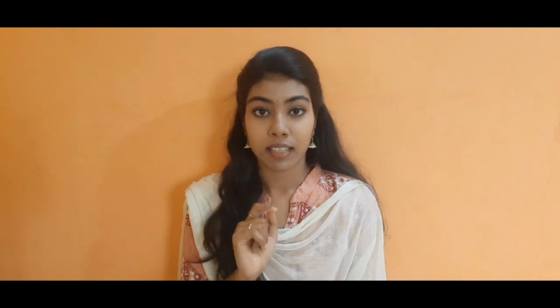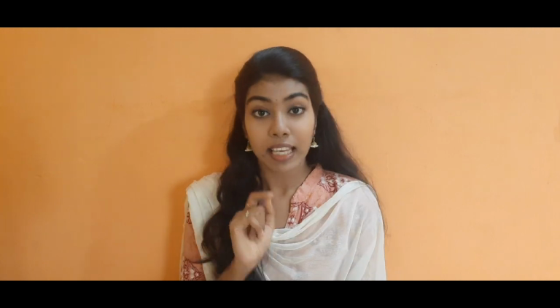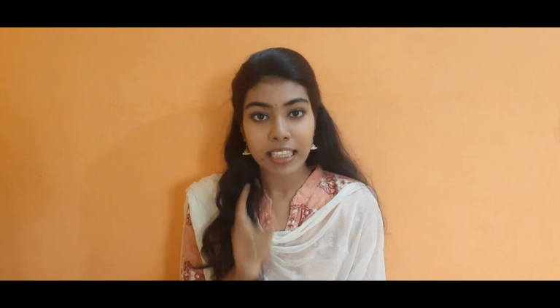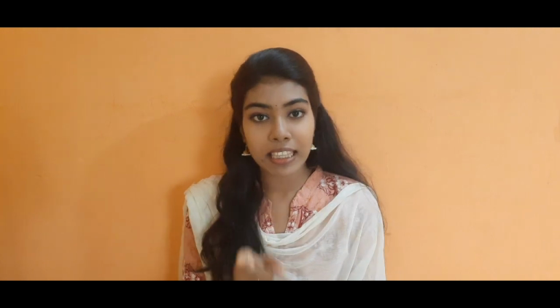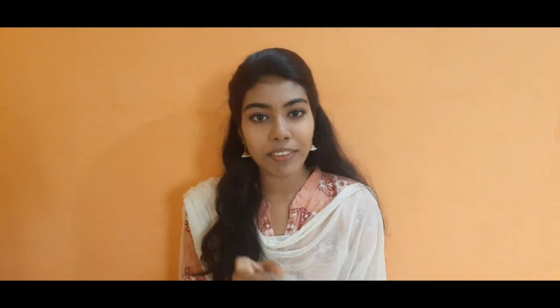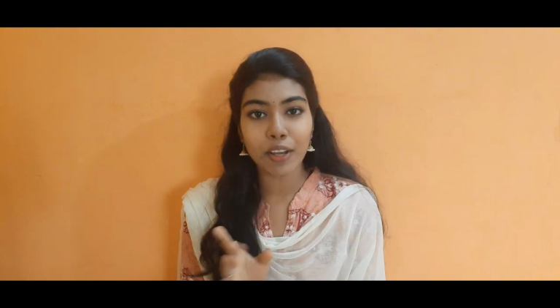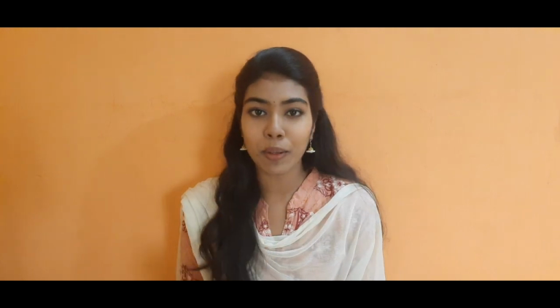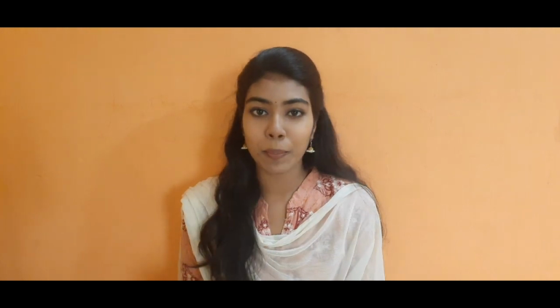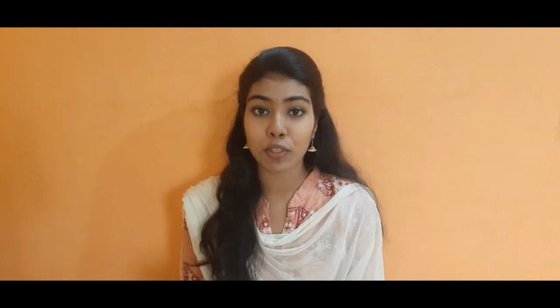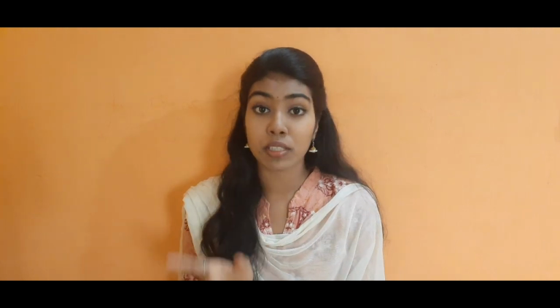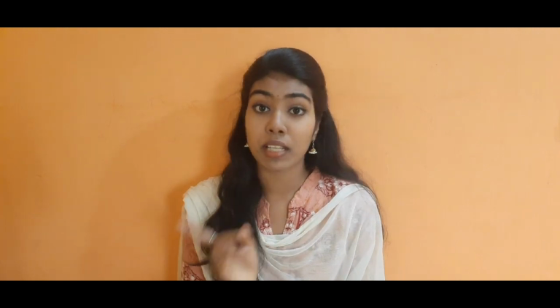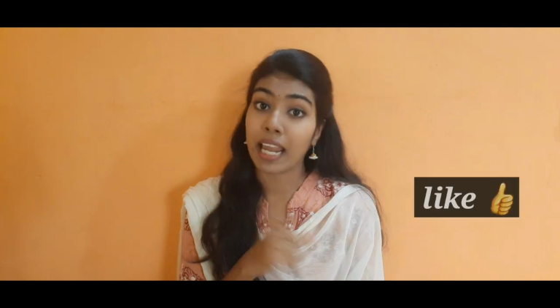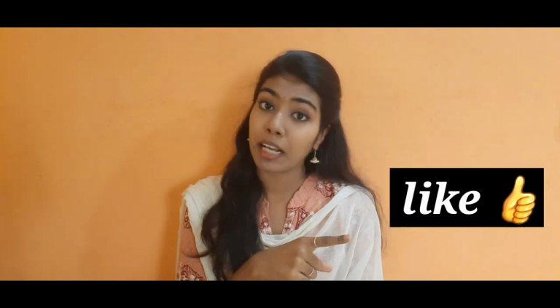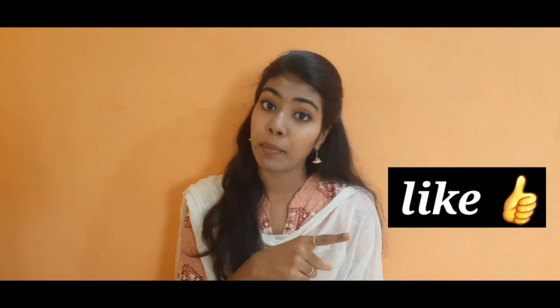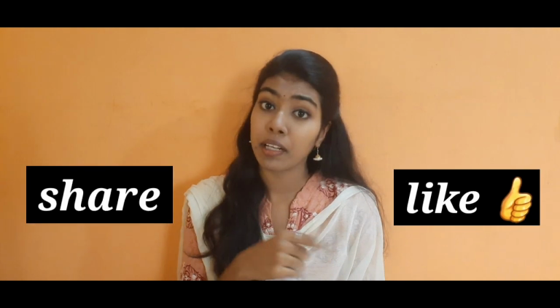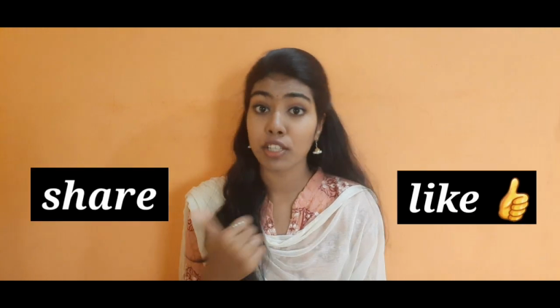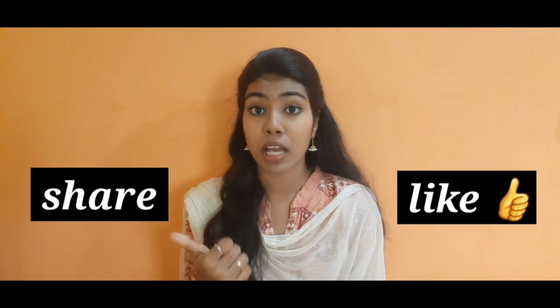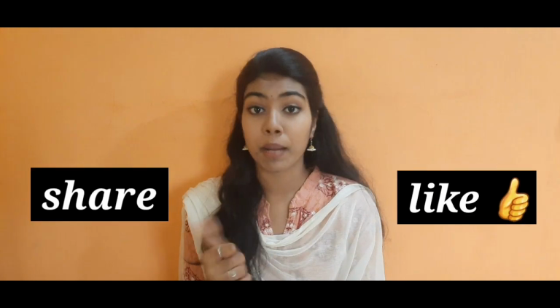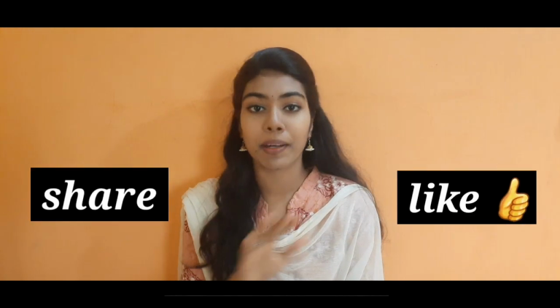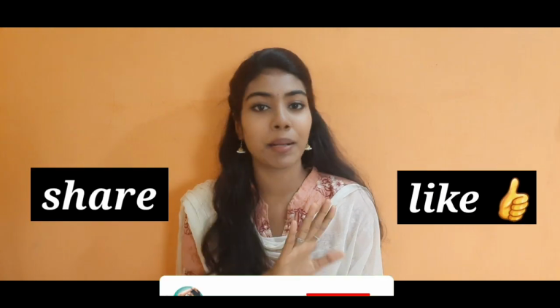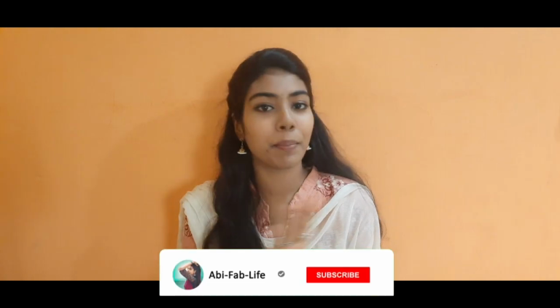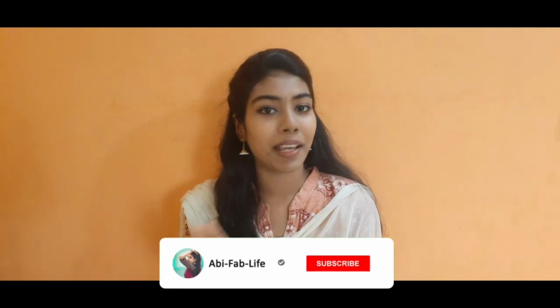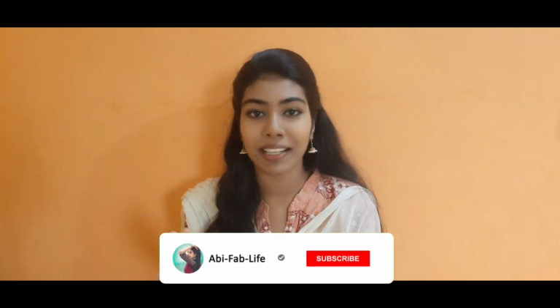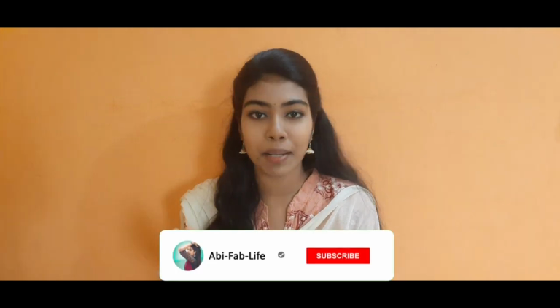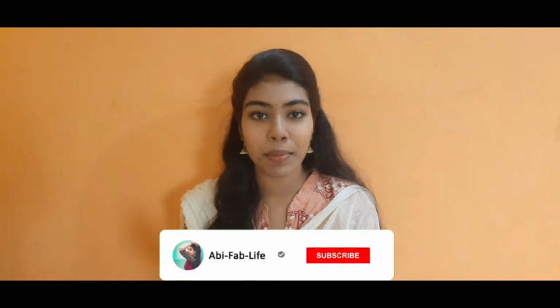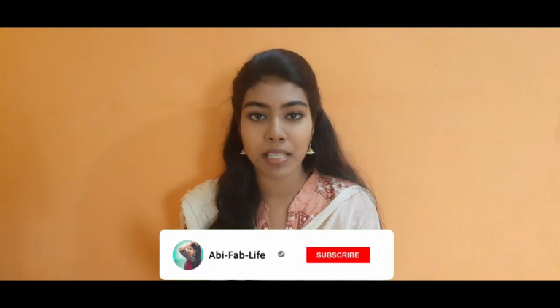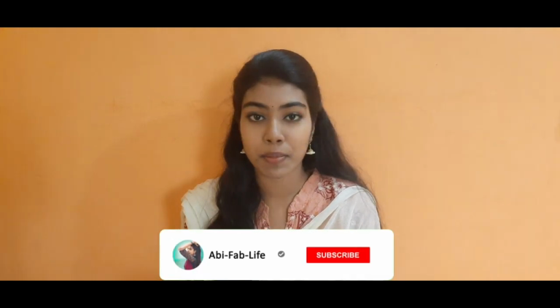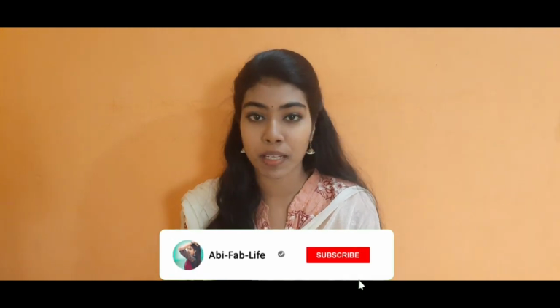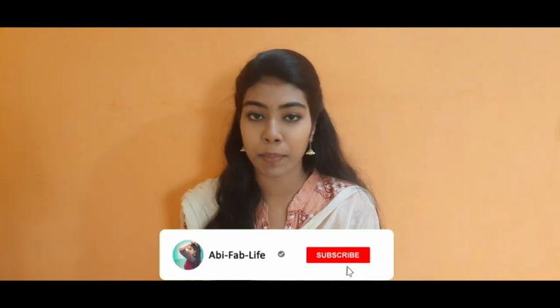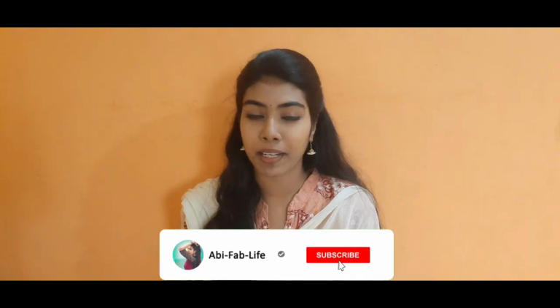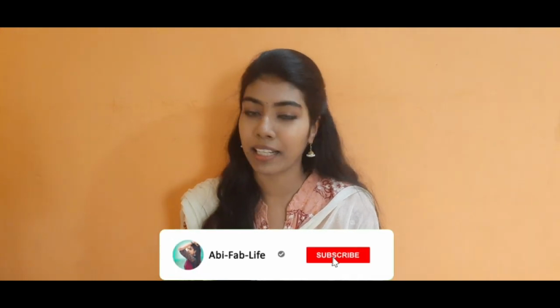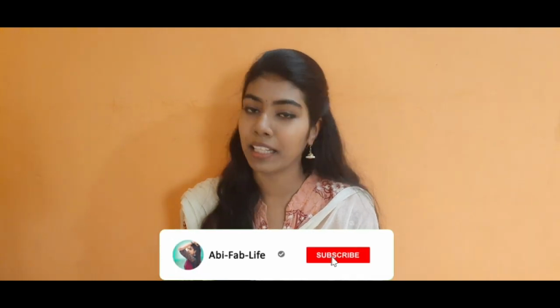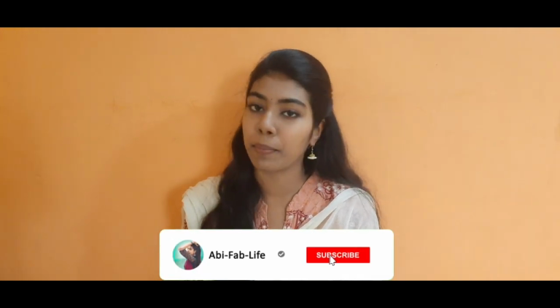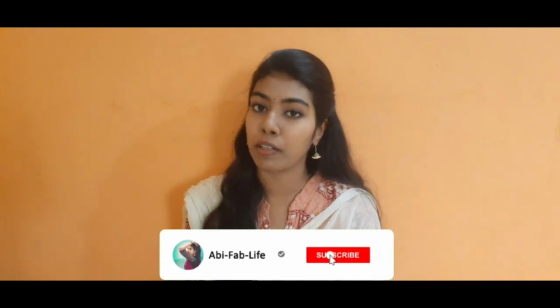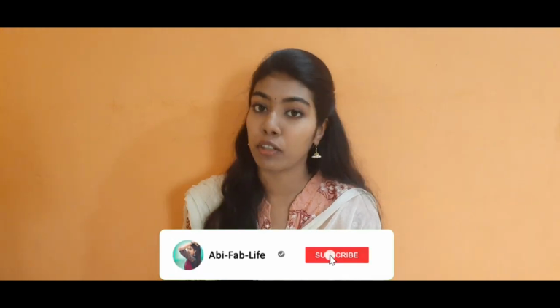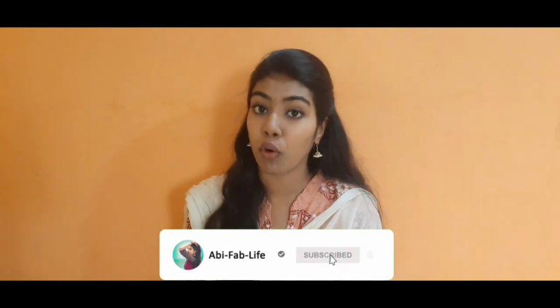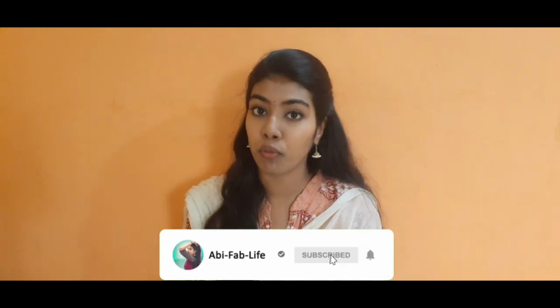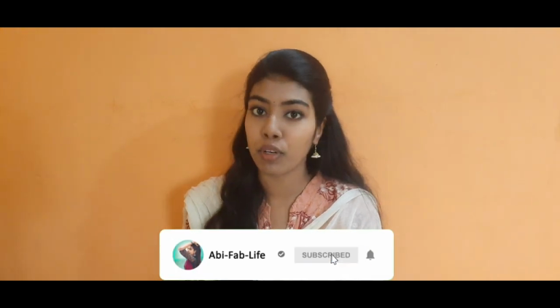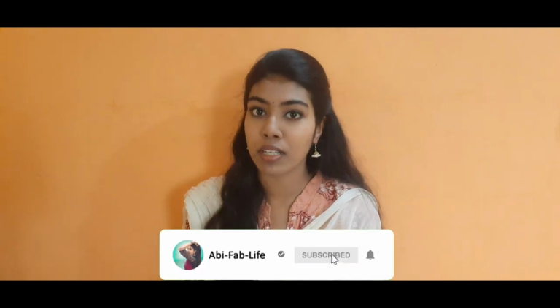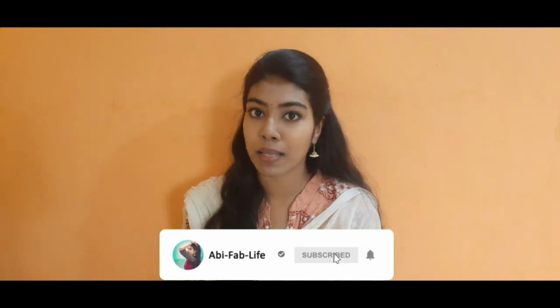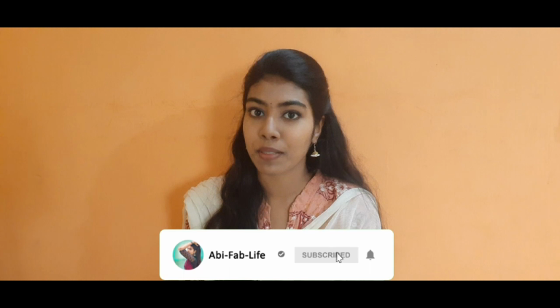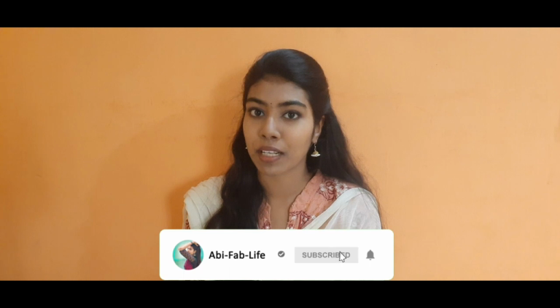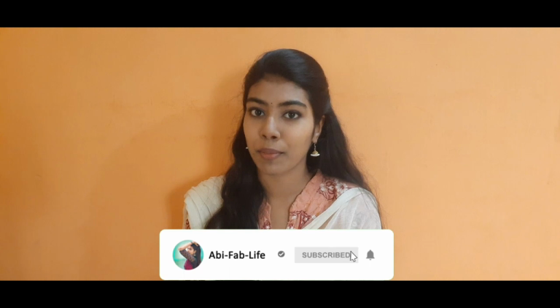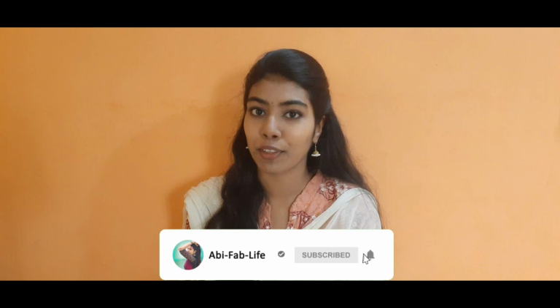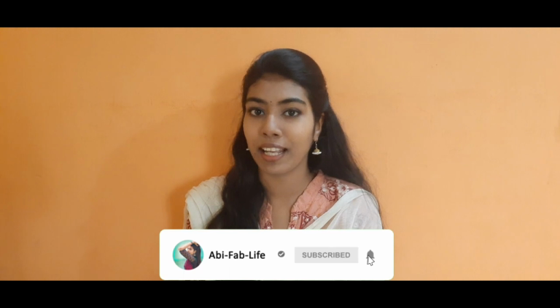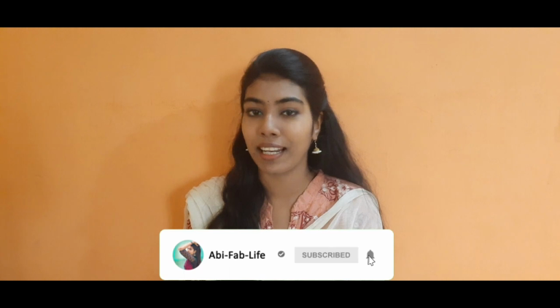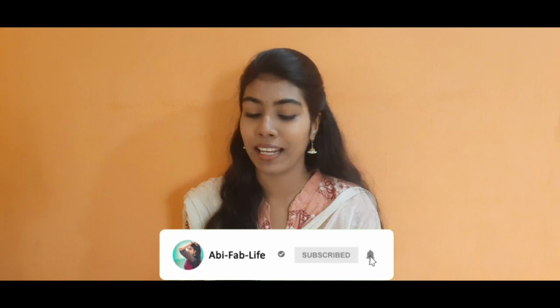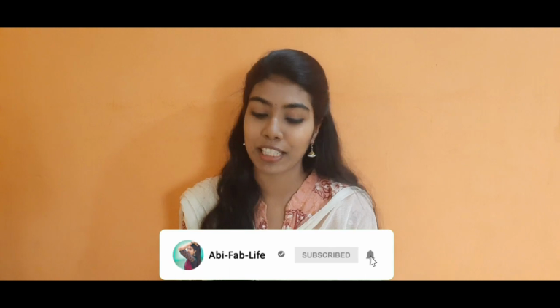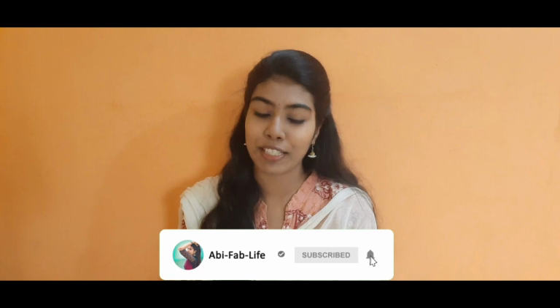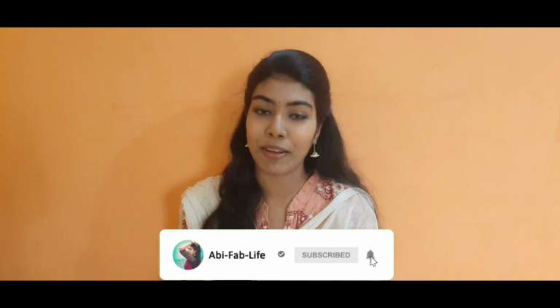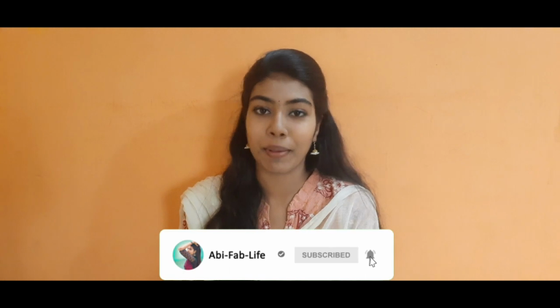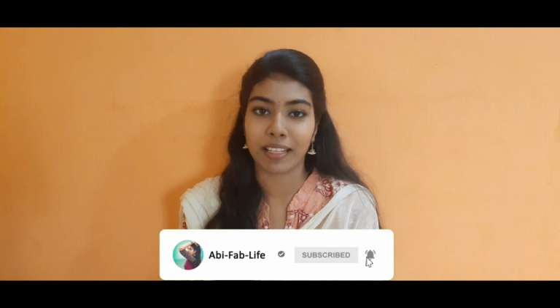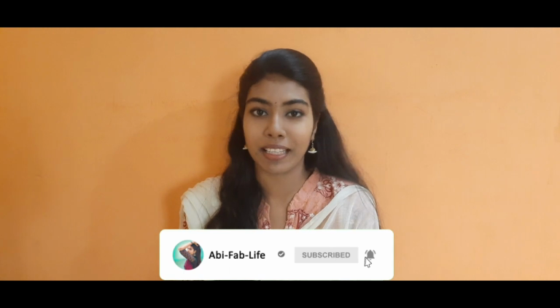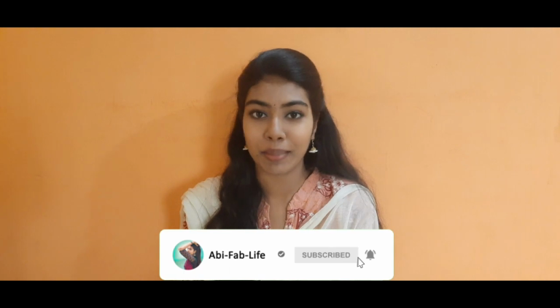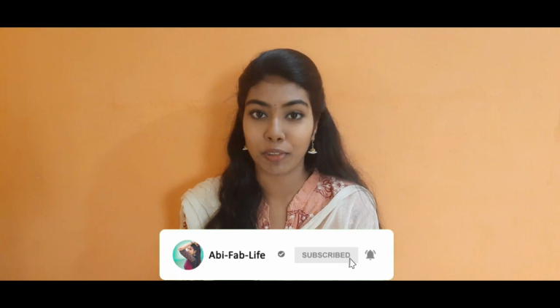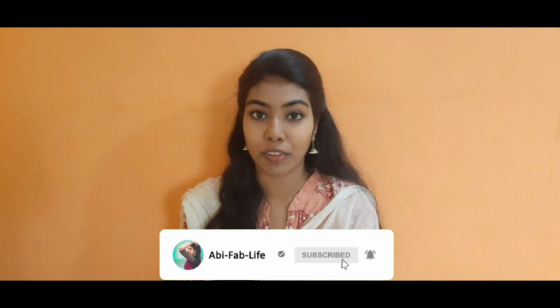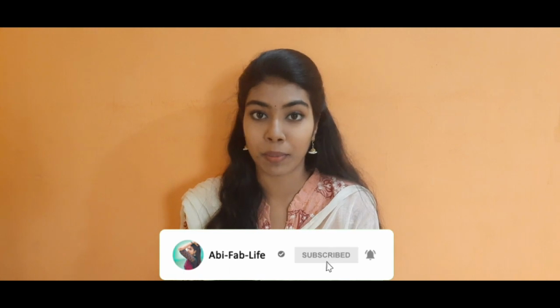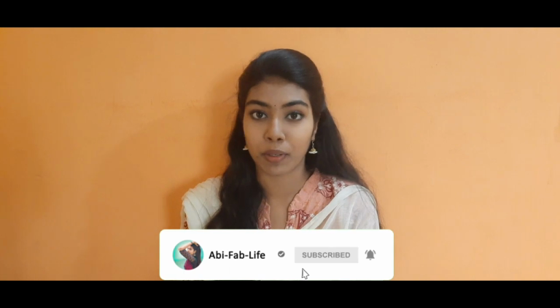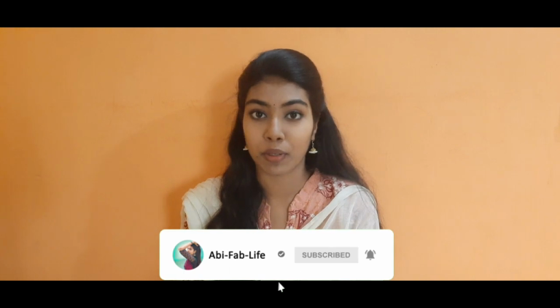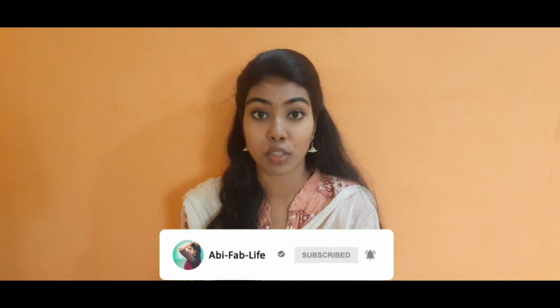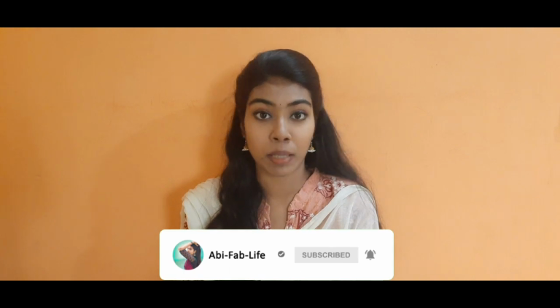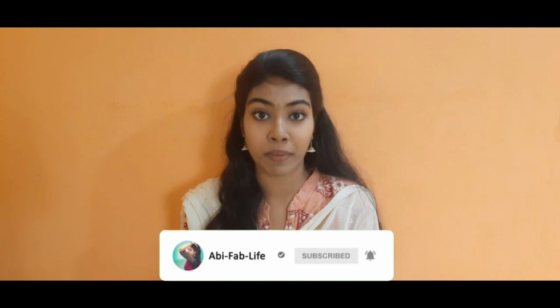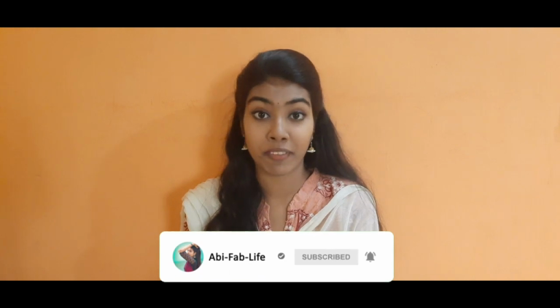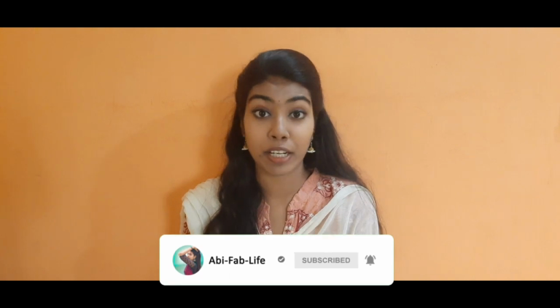If you are going to like and share this video, please like and share and subscribe. Please do subscribe to me. We will see you next time, so we will go to the next video.